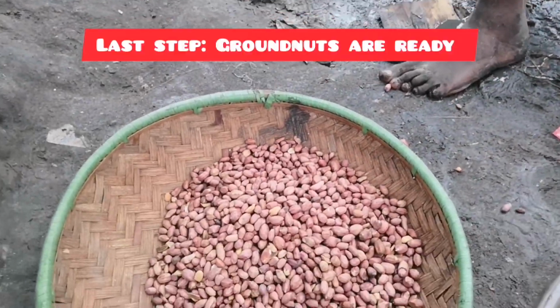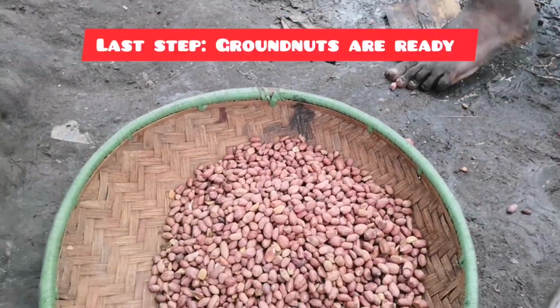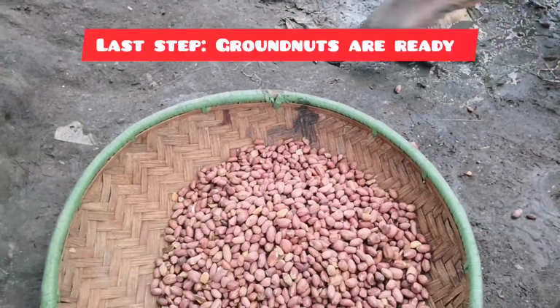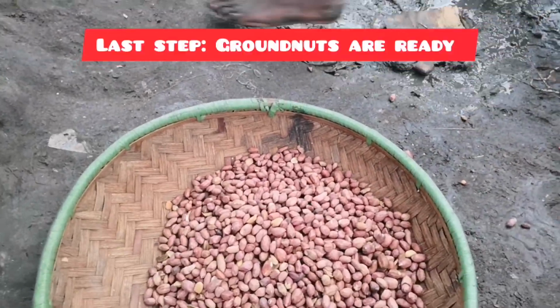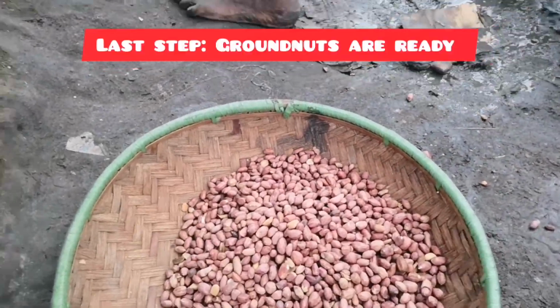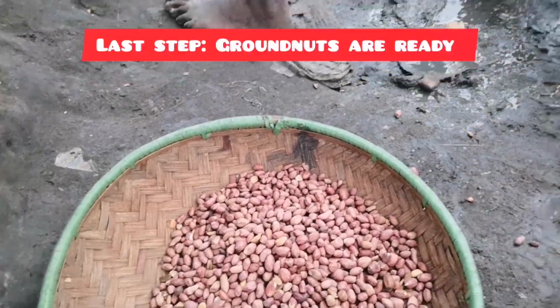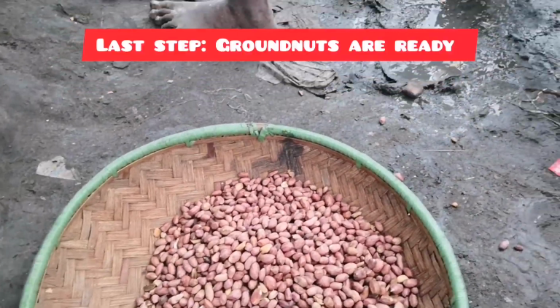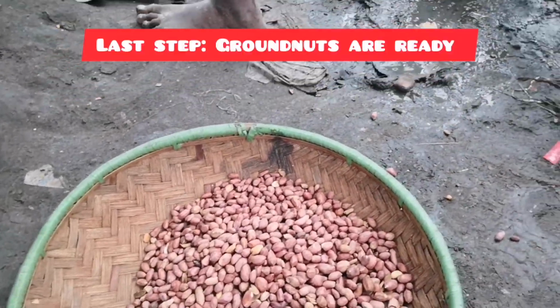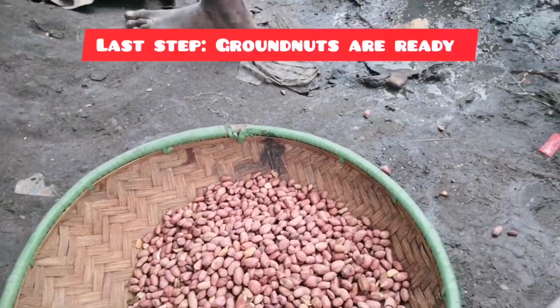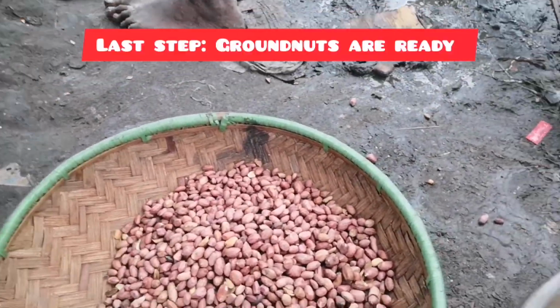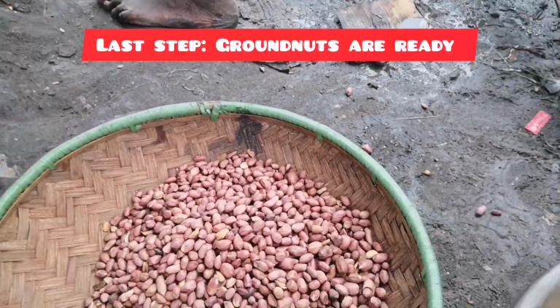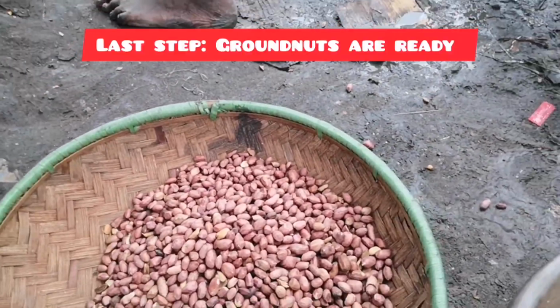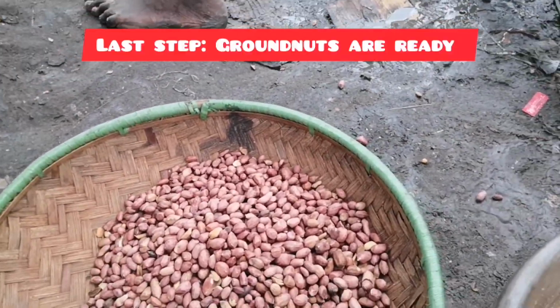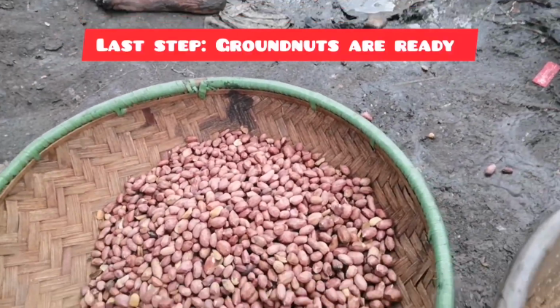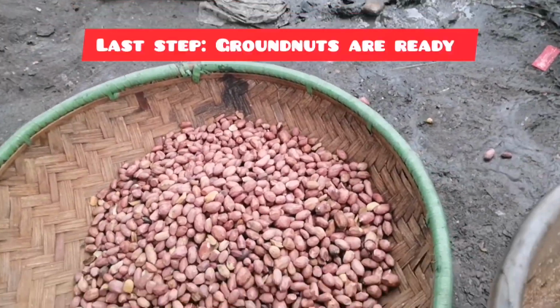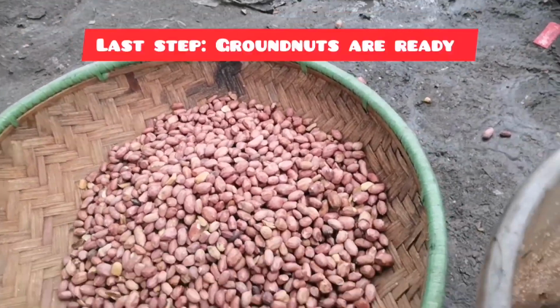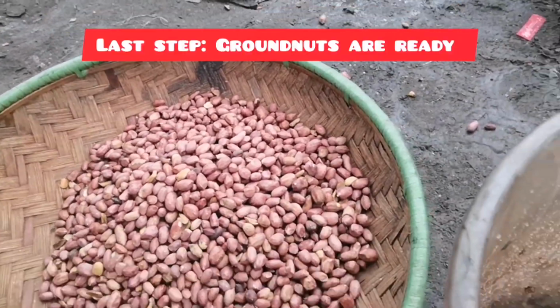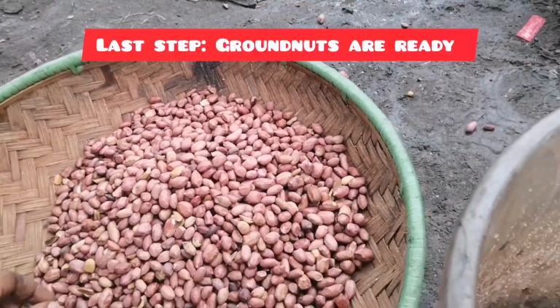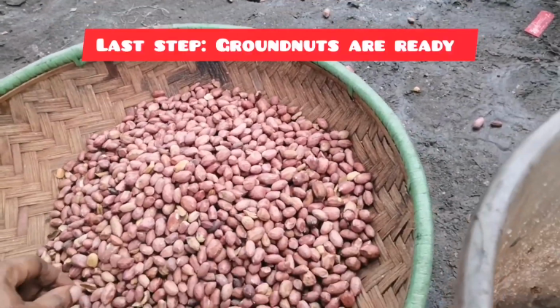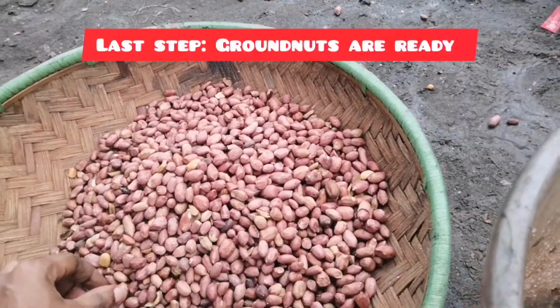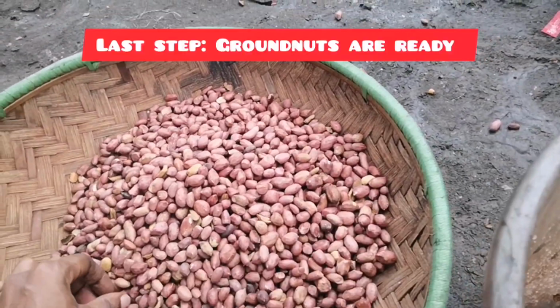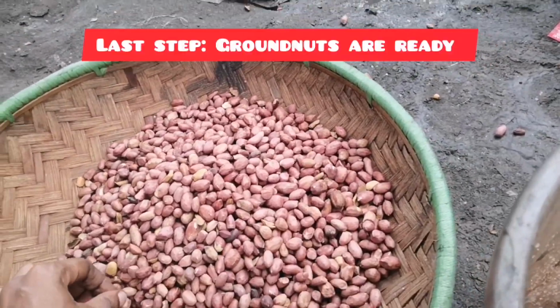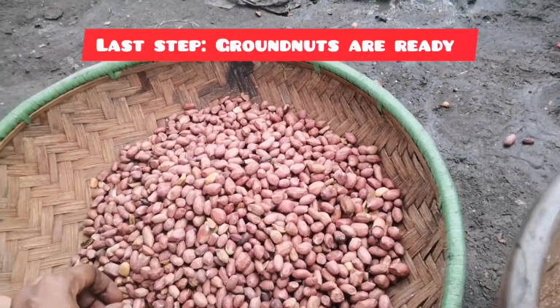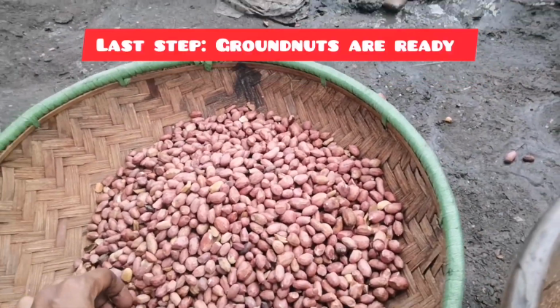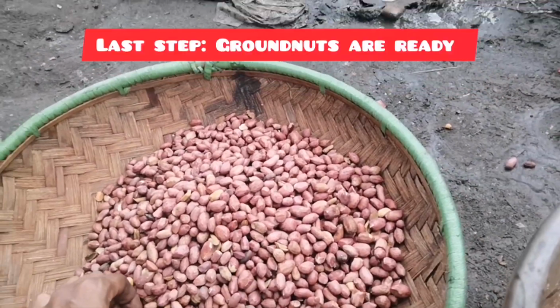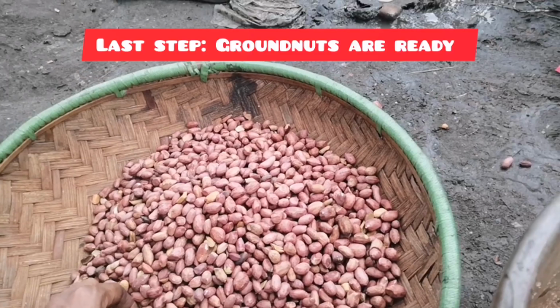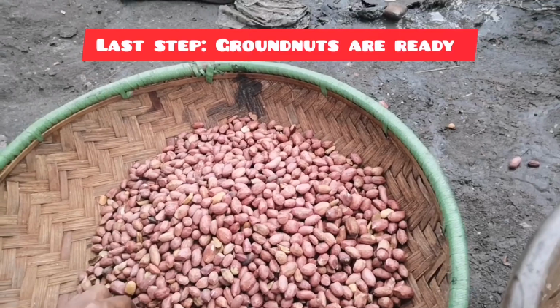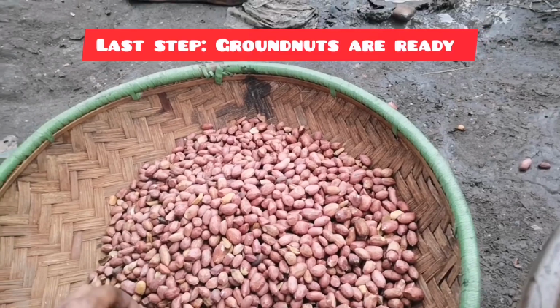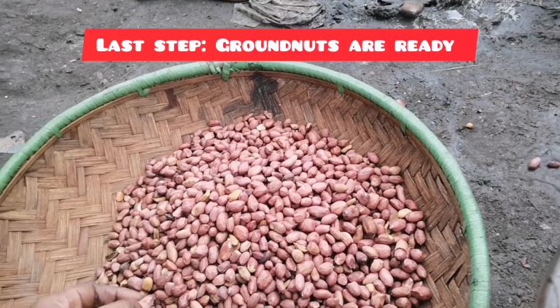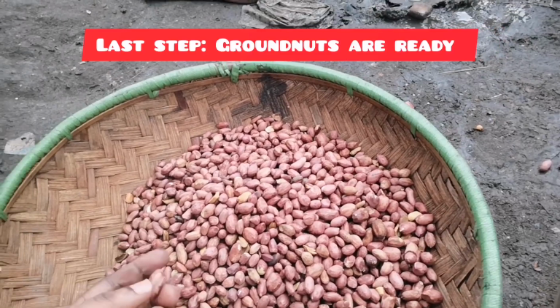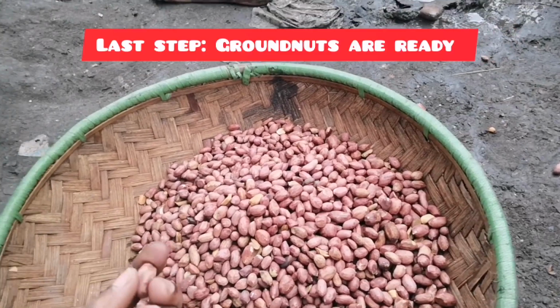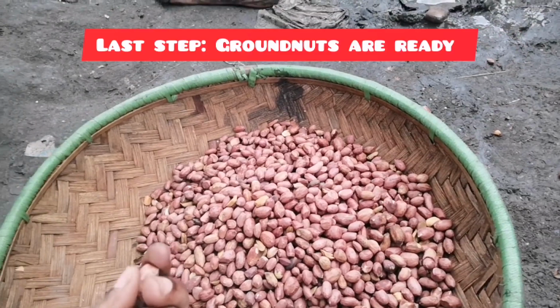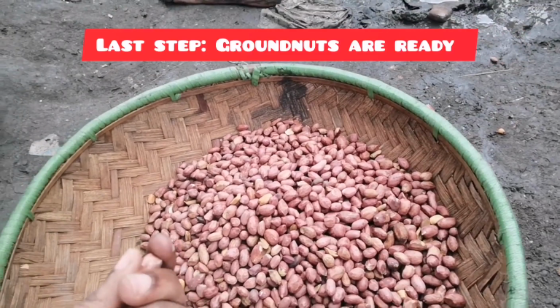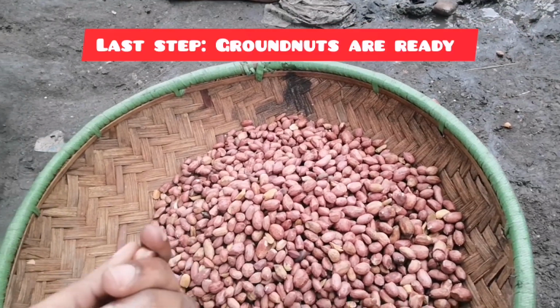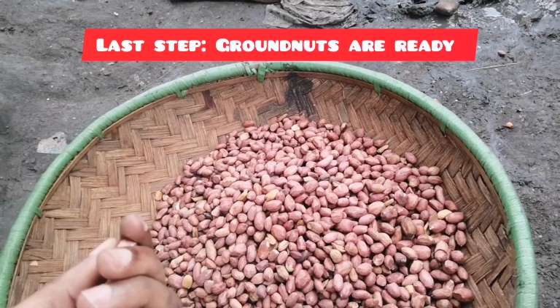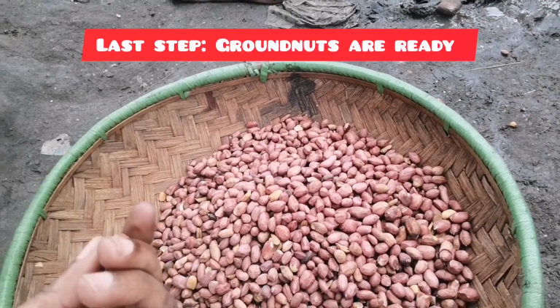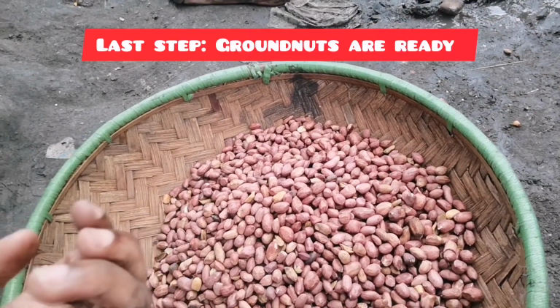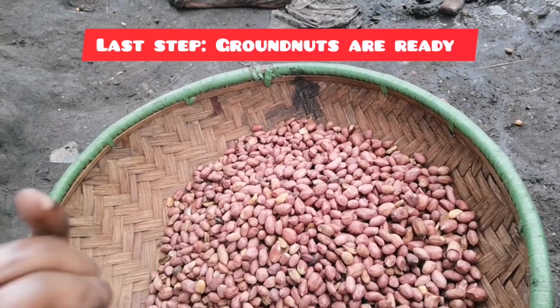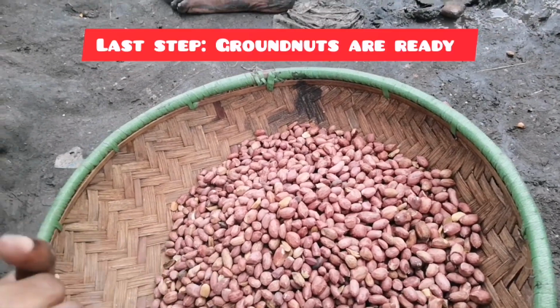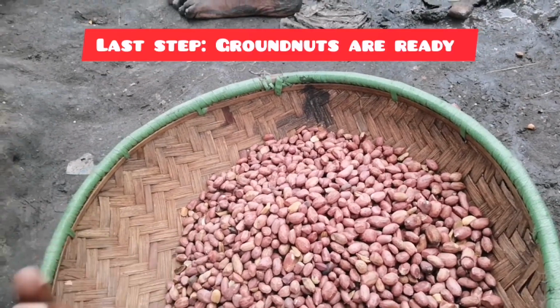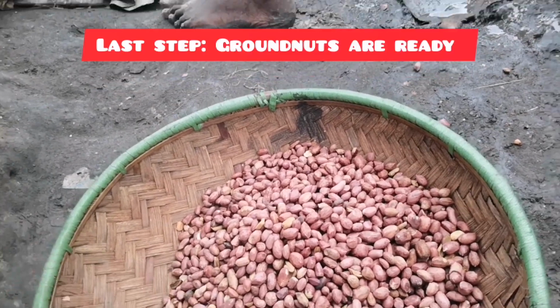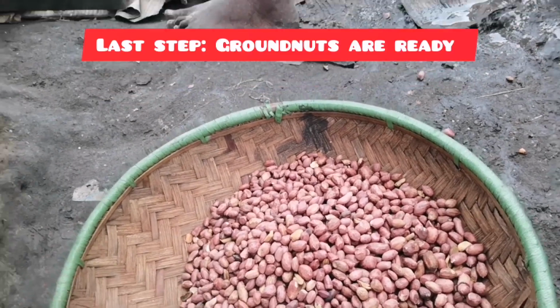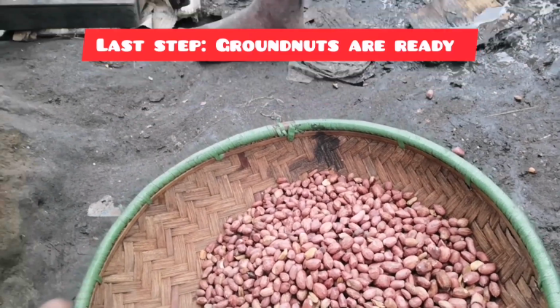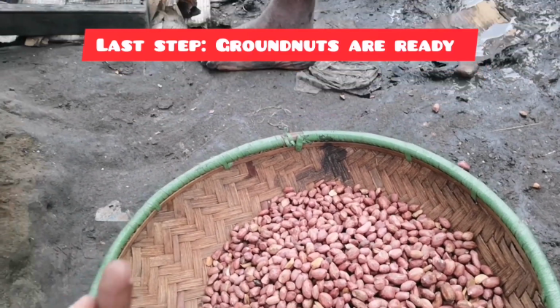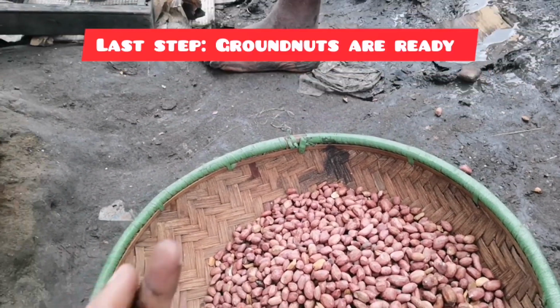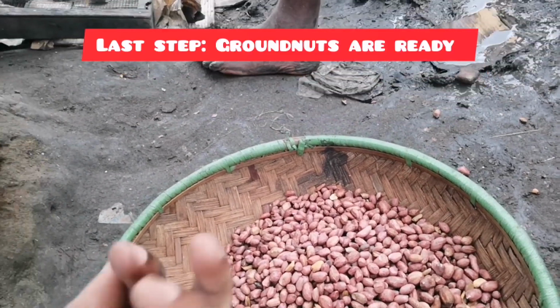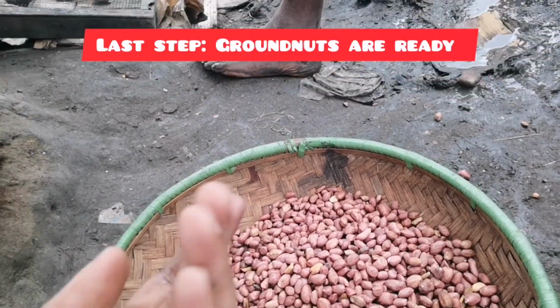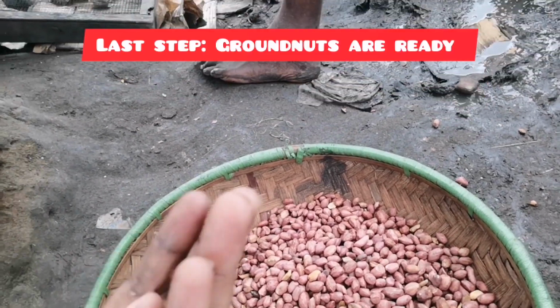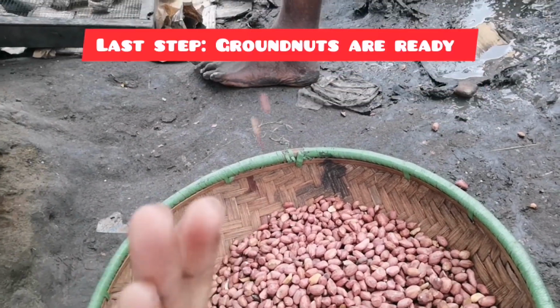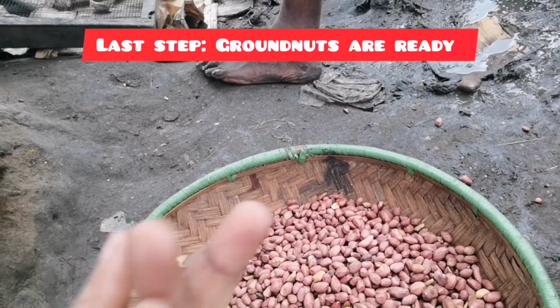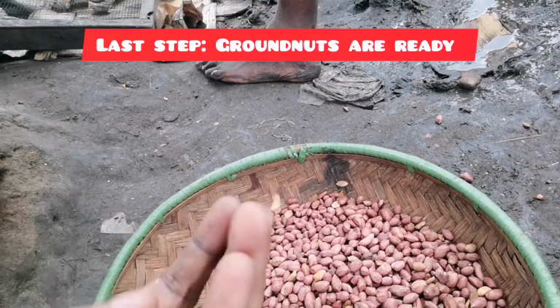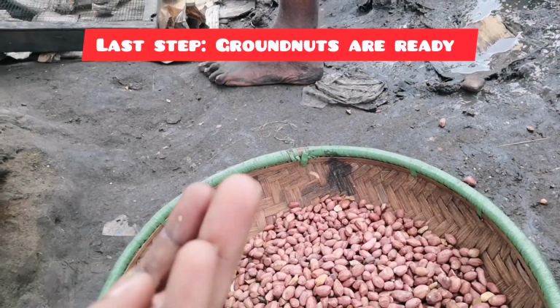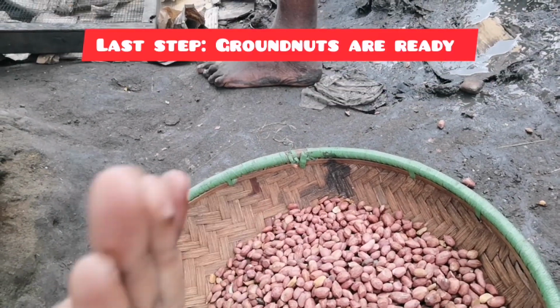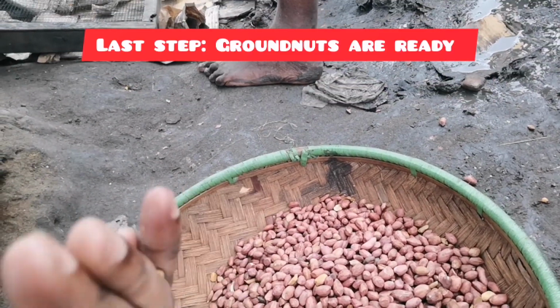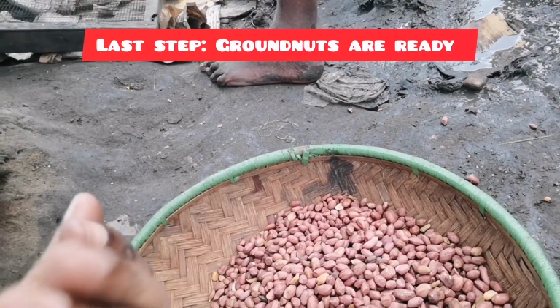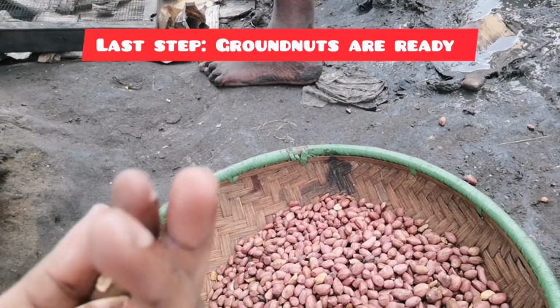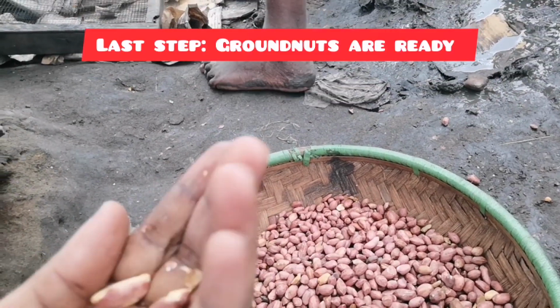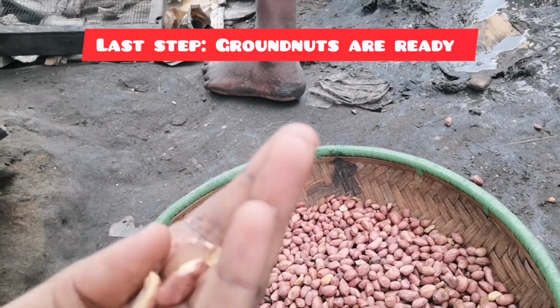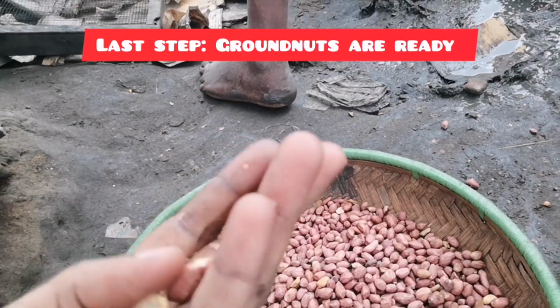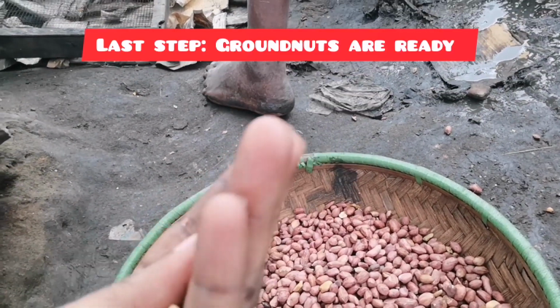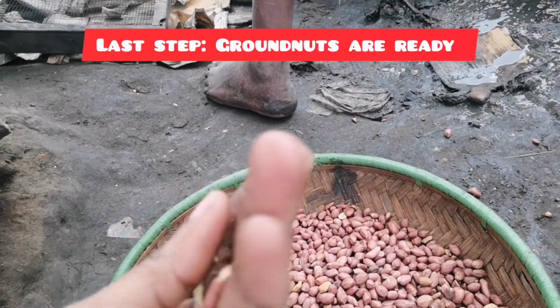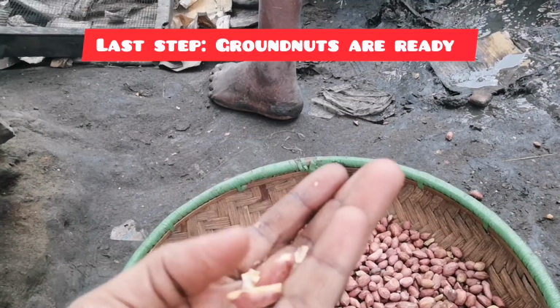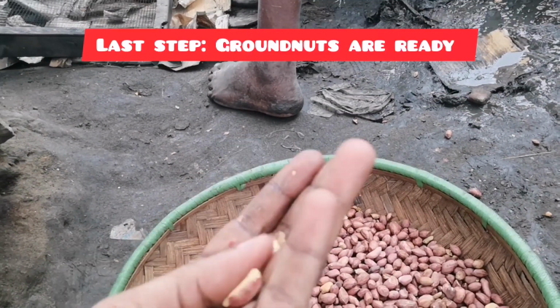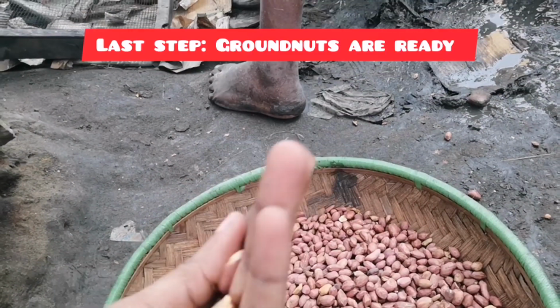It's ready — look at this! Wow, it's hot but it's ready. Look at that!